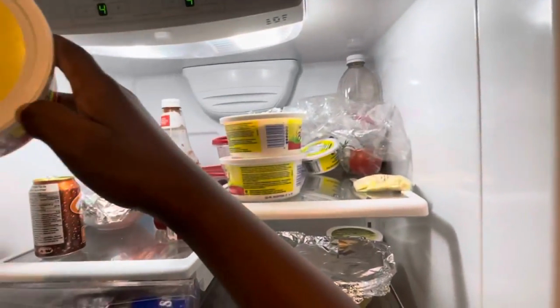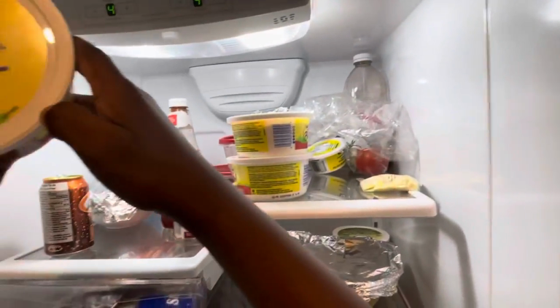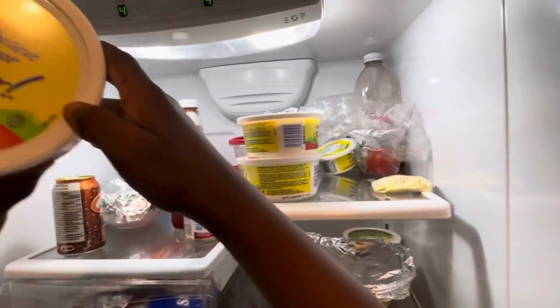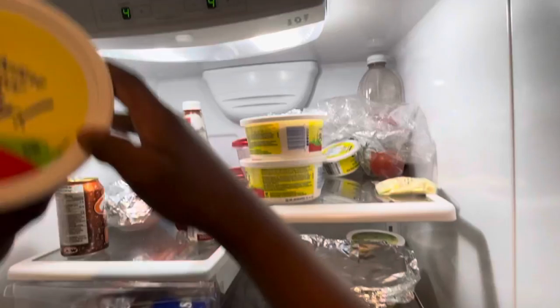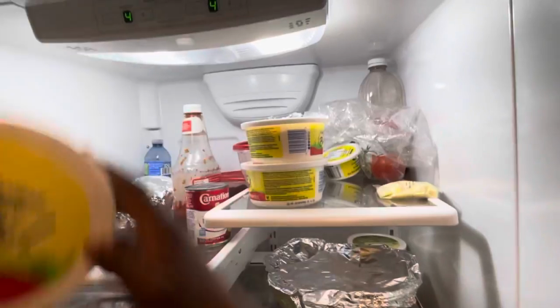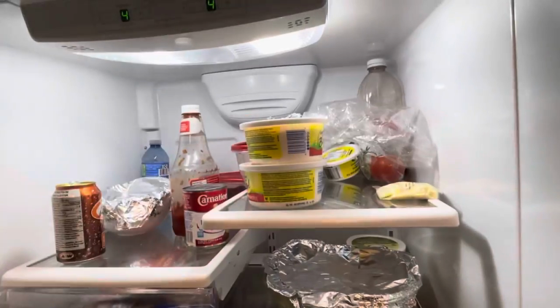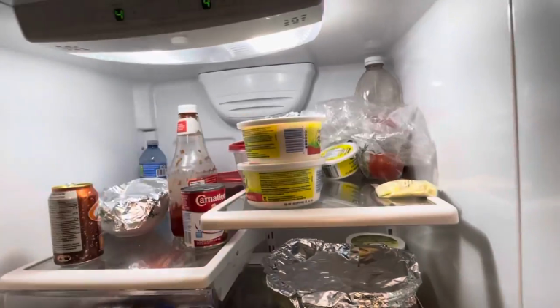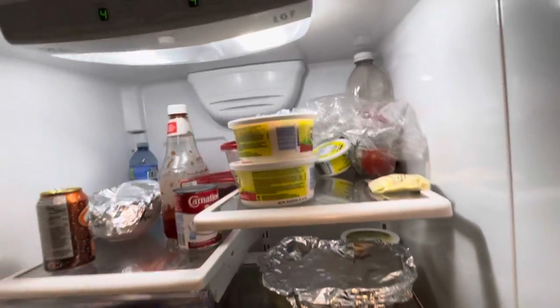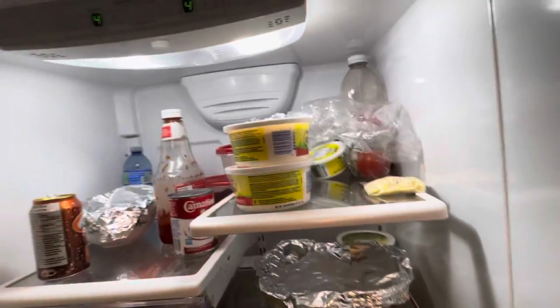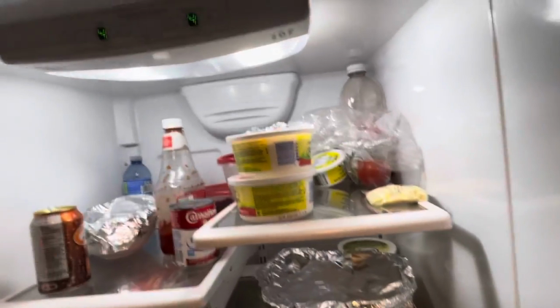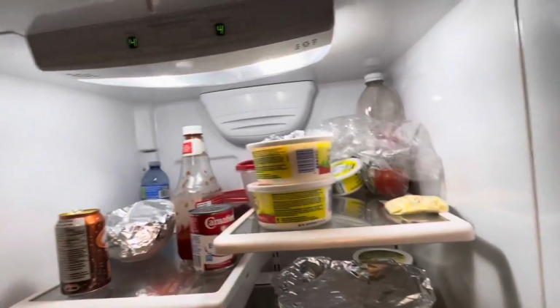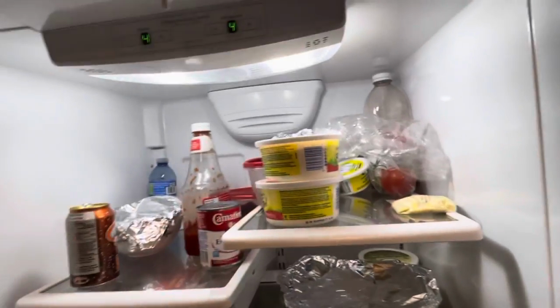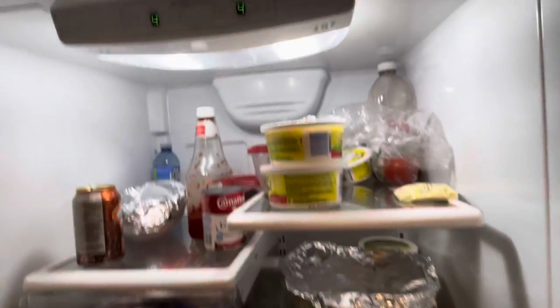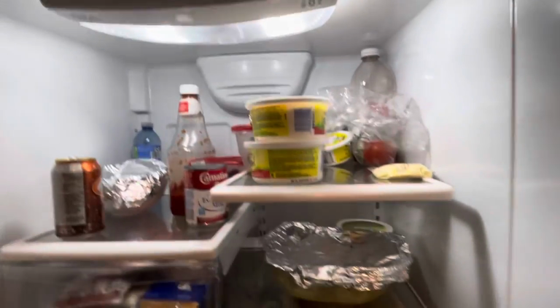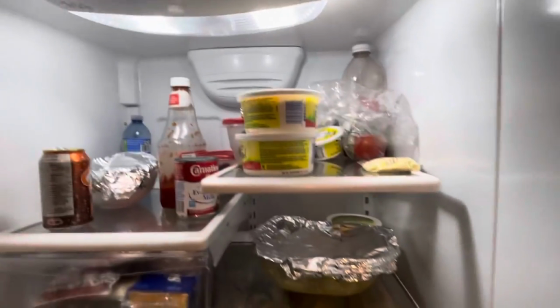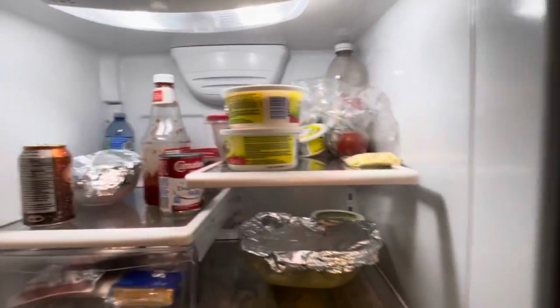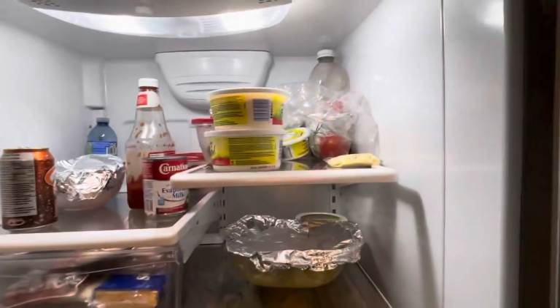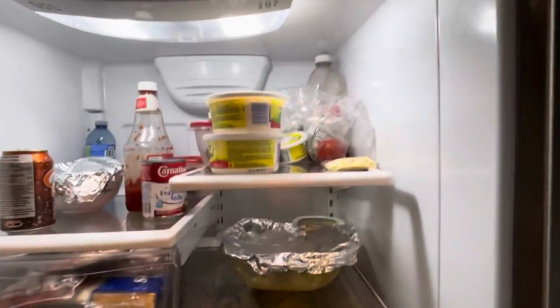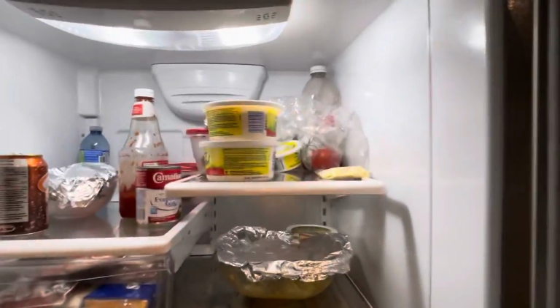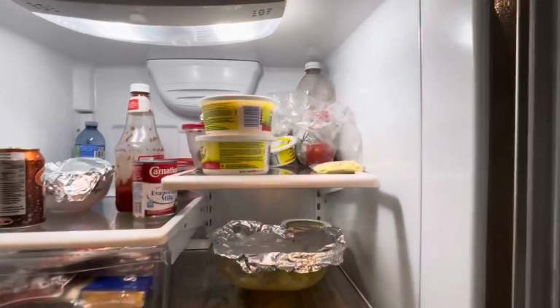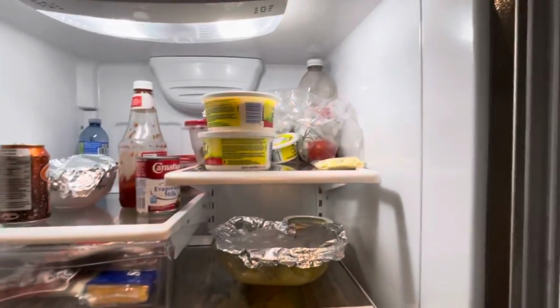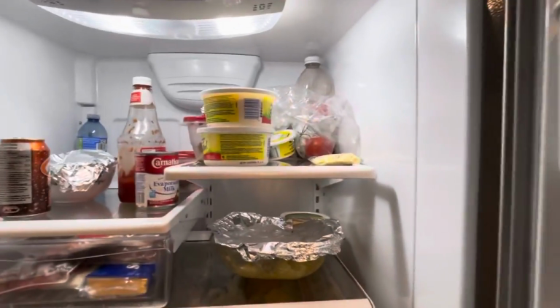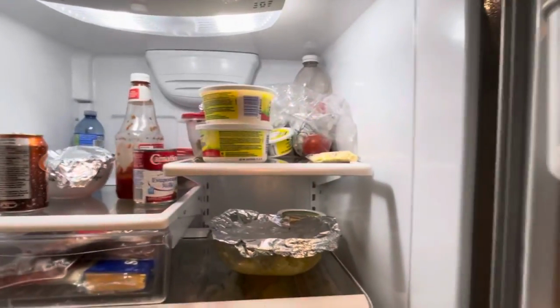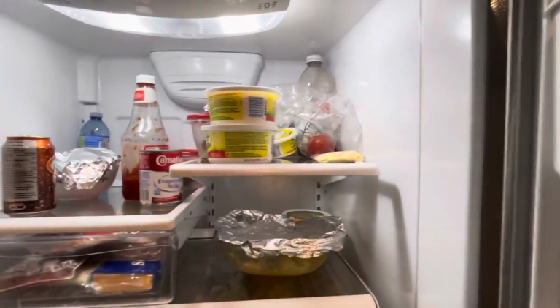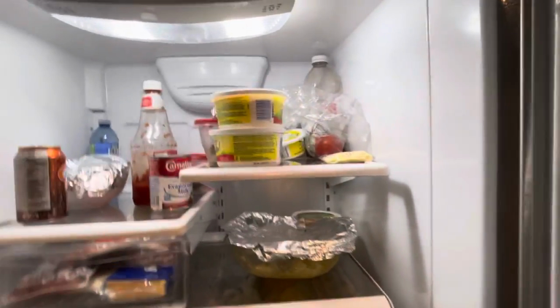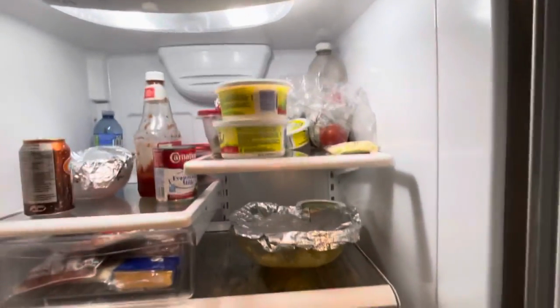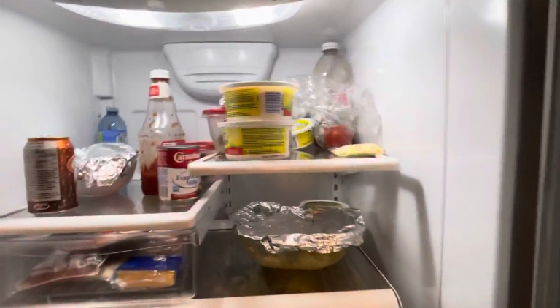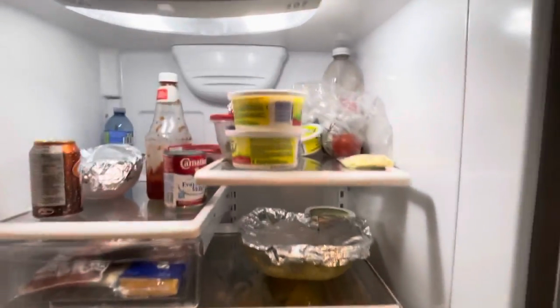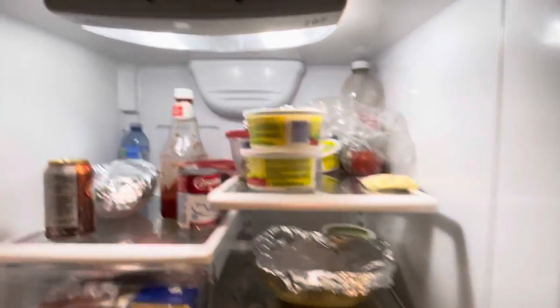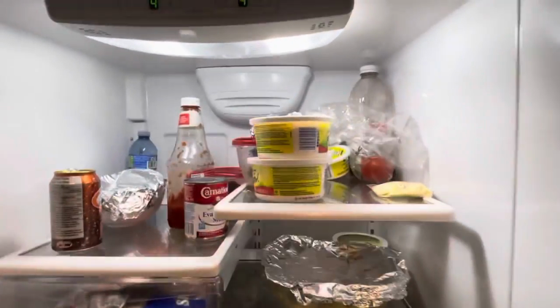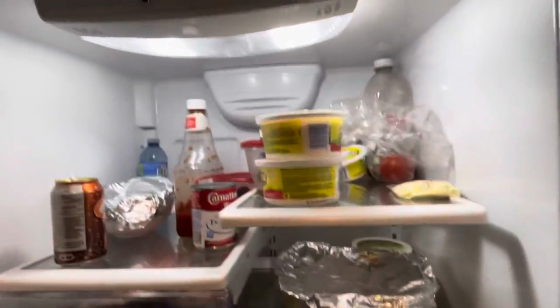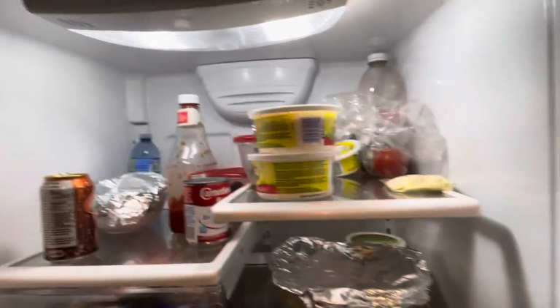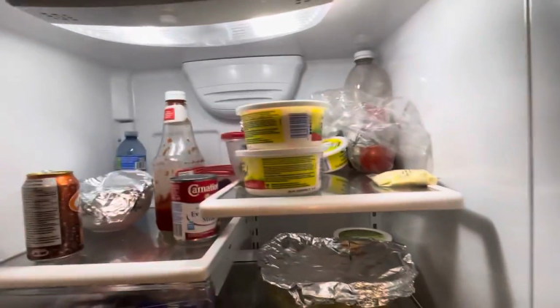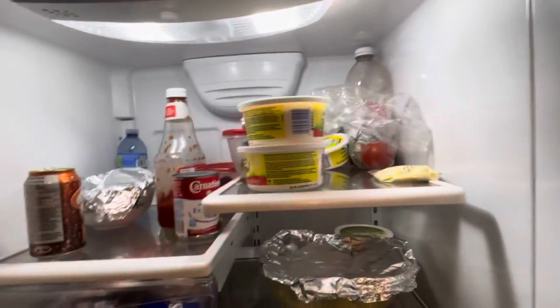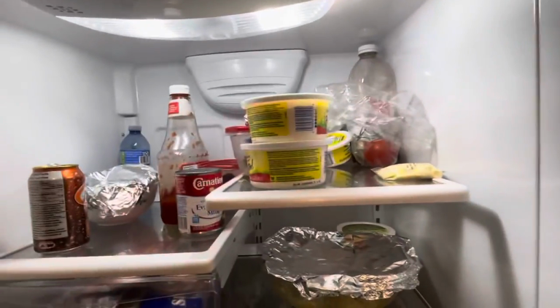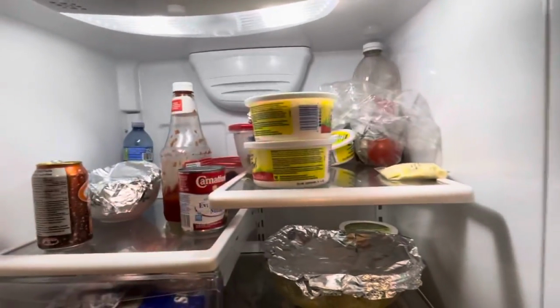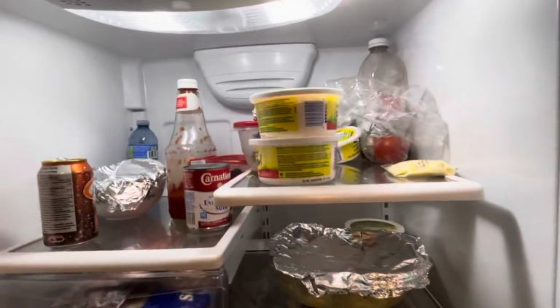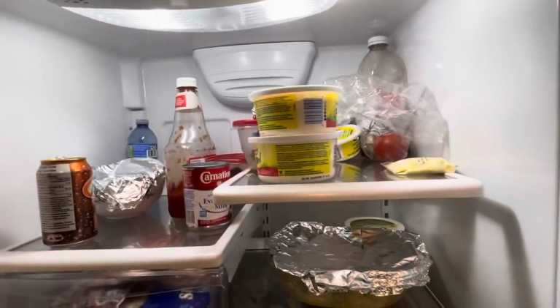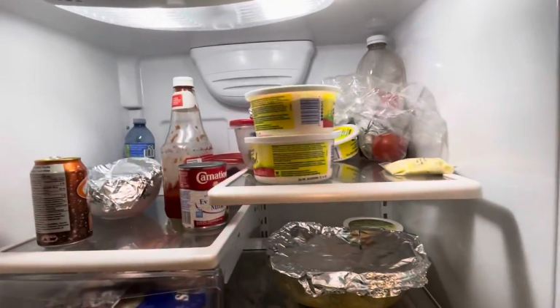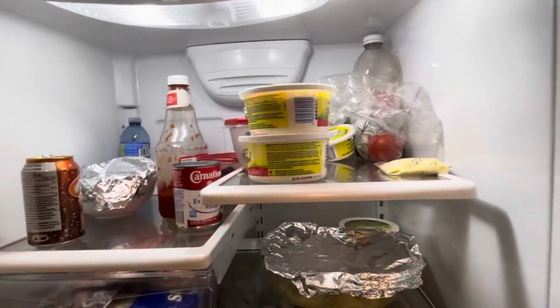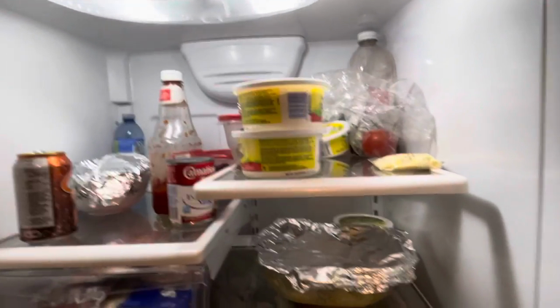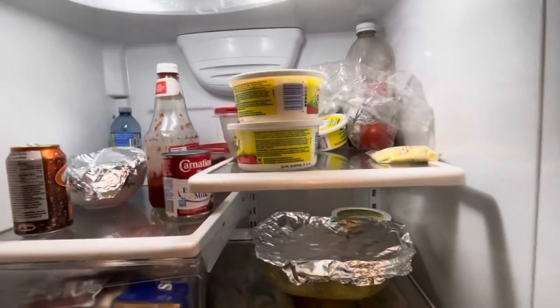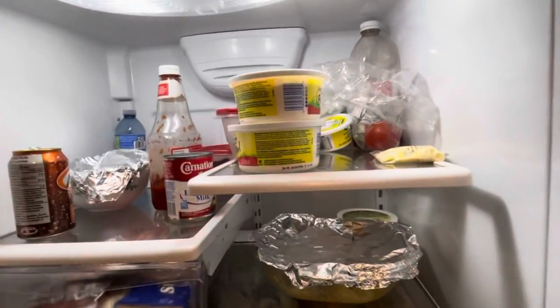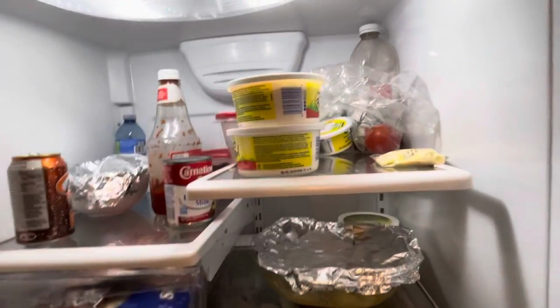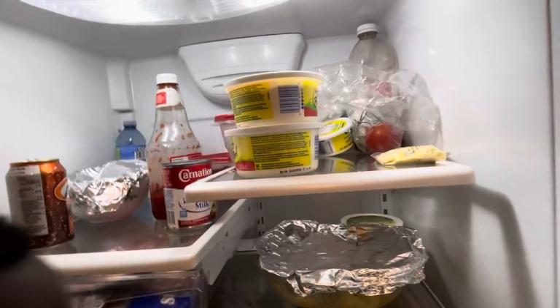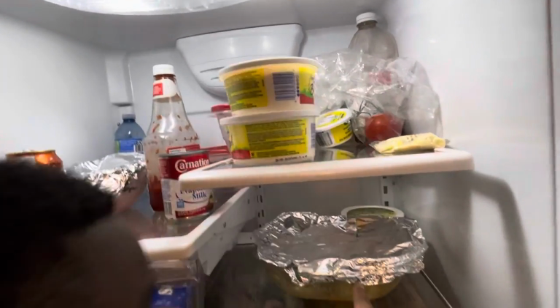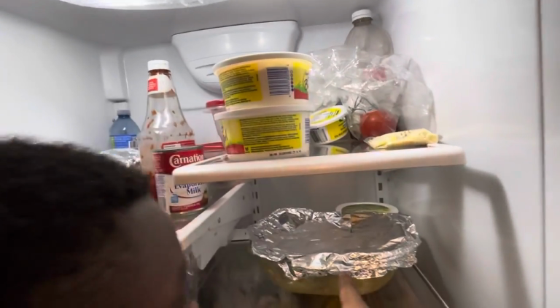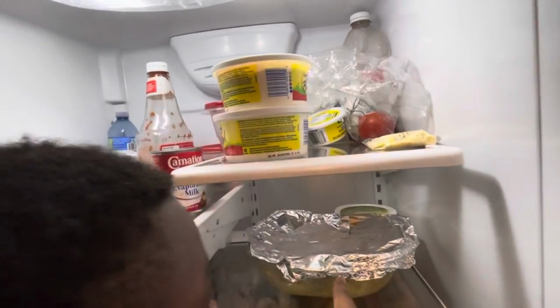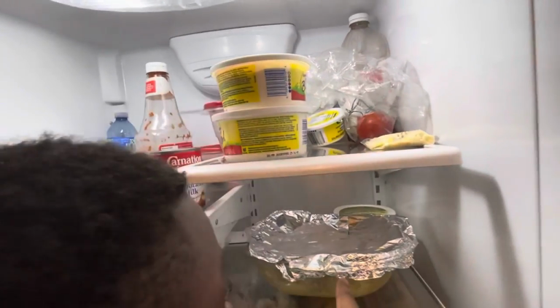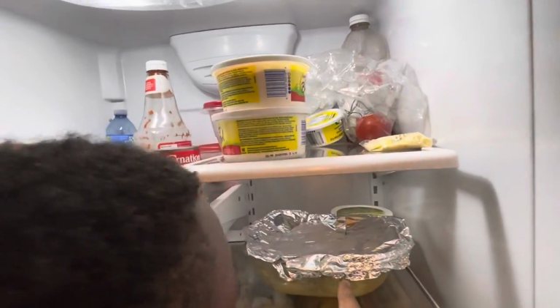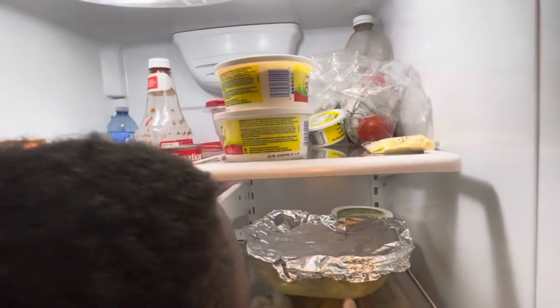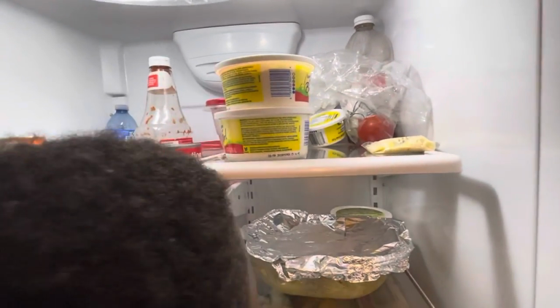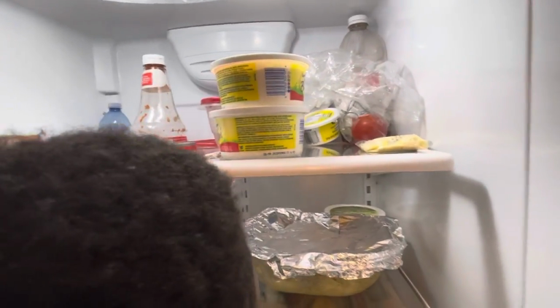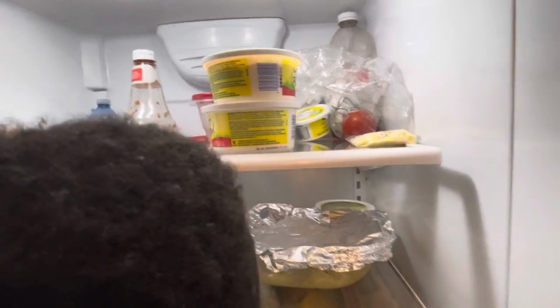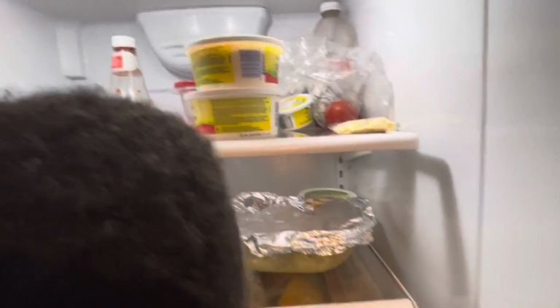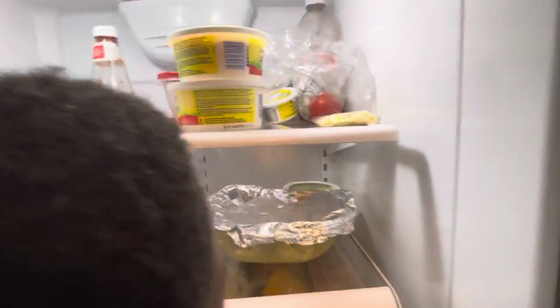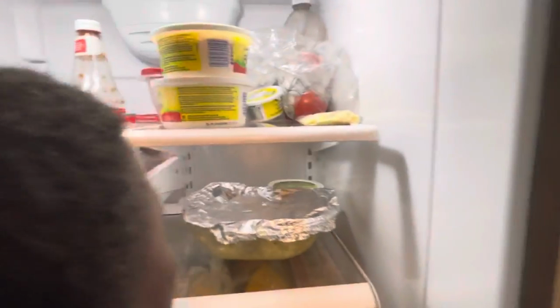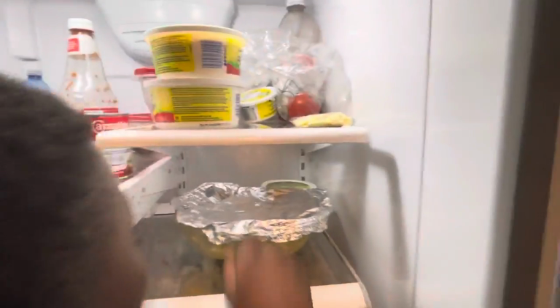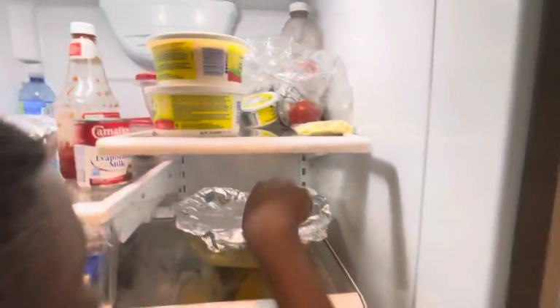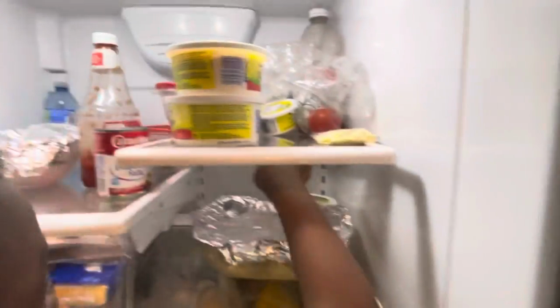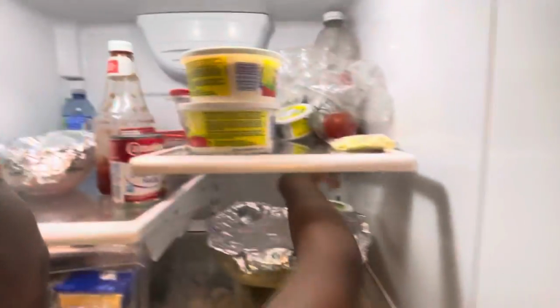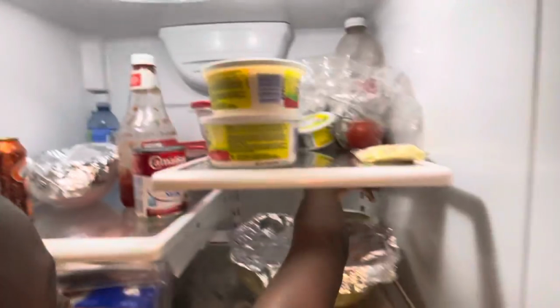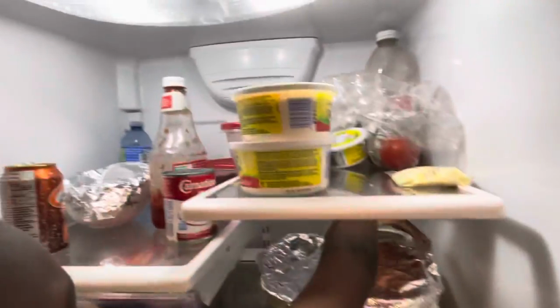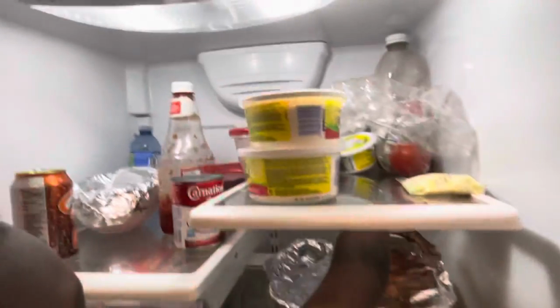Wait, which one did I use last time? Oh, that butter.